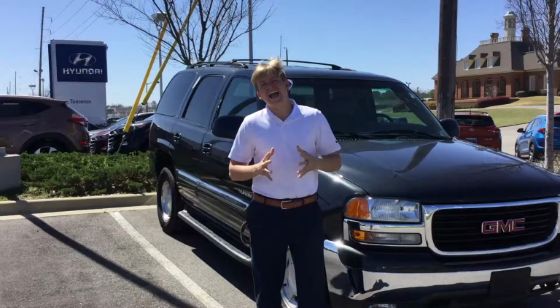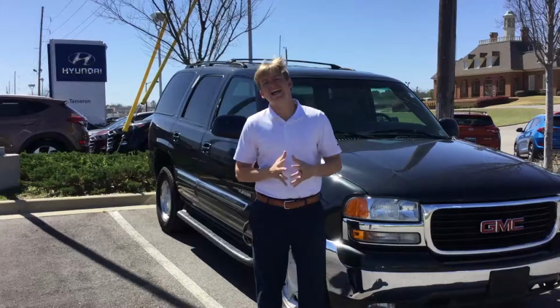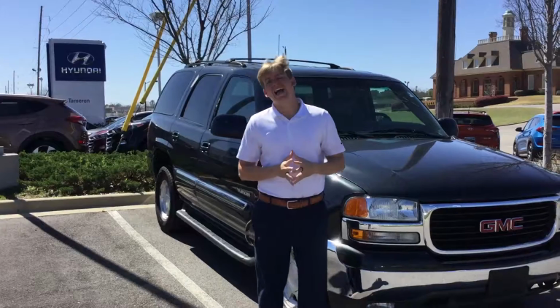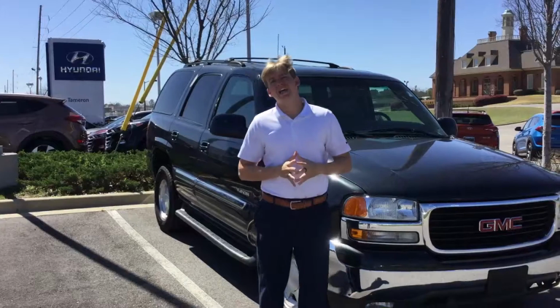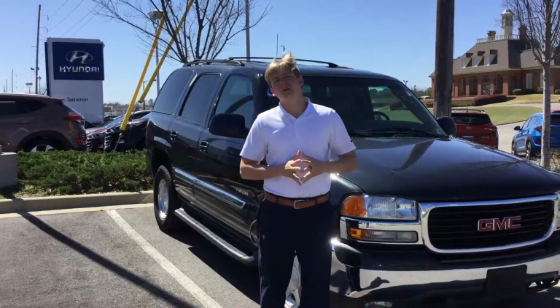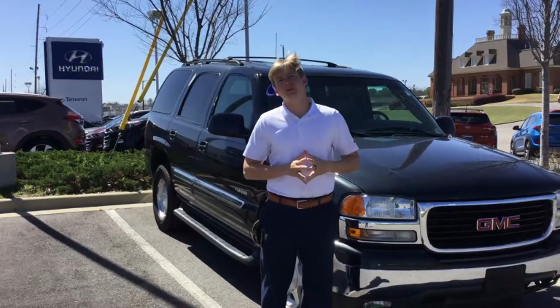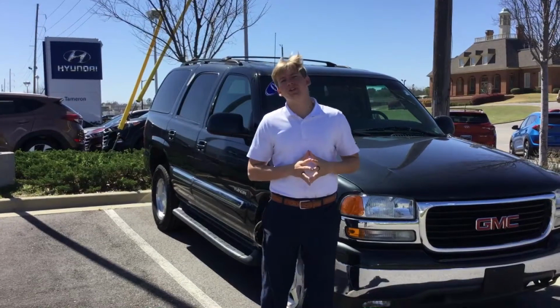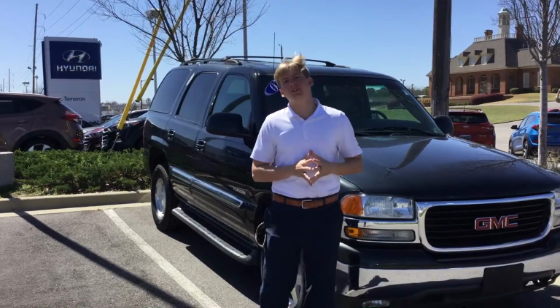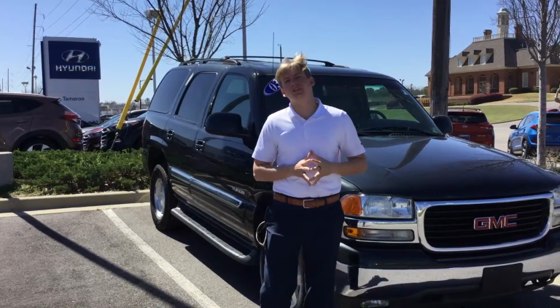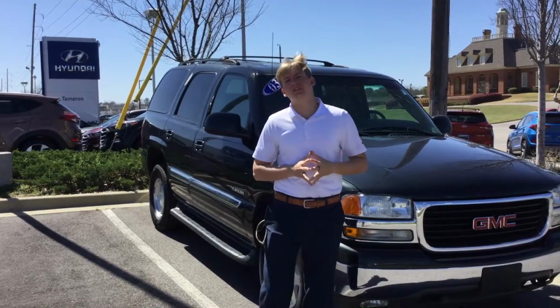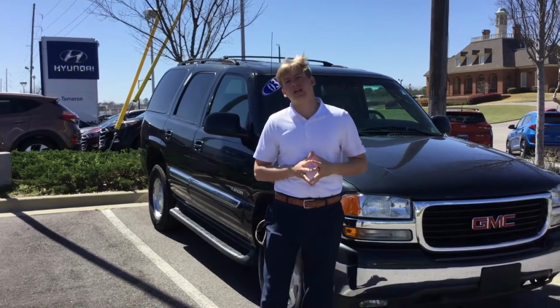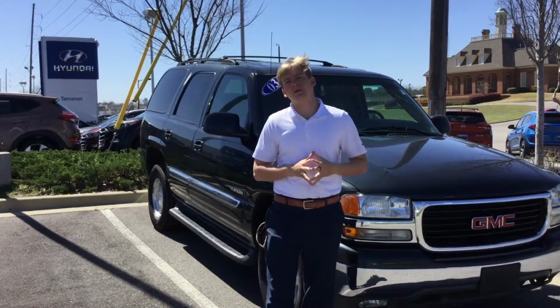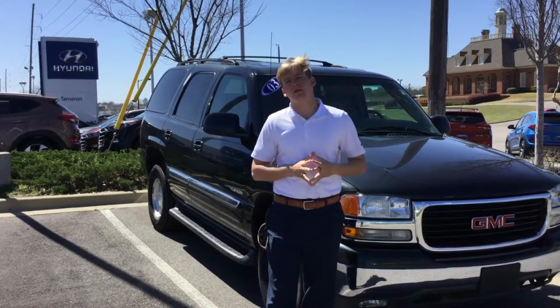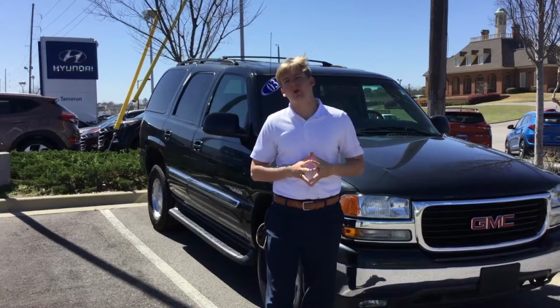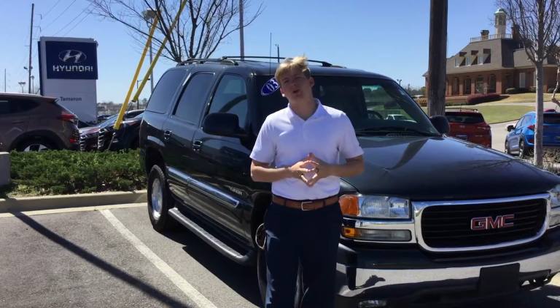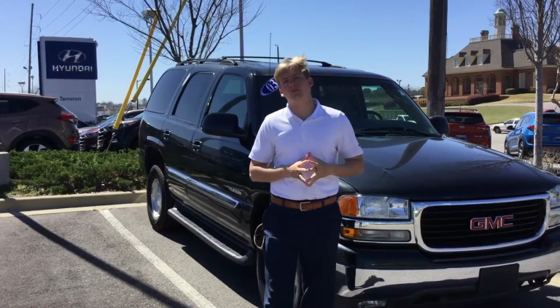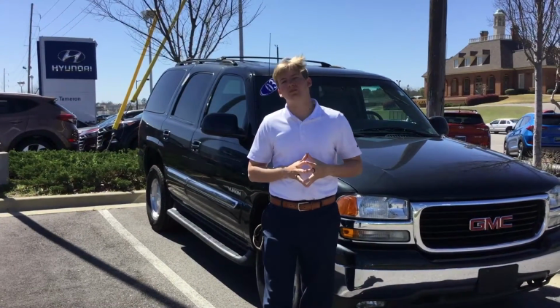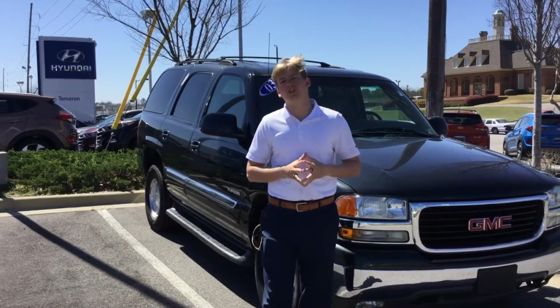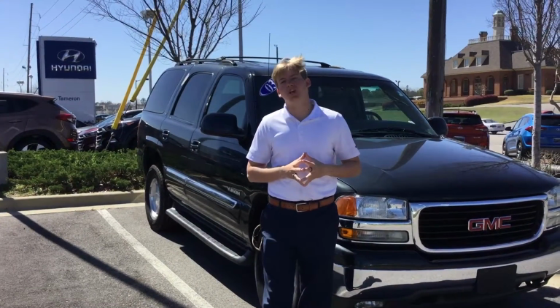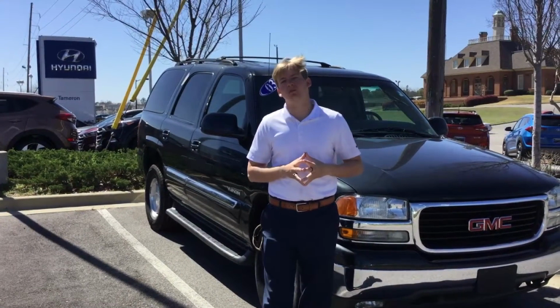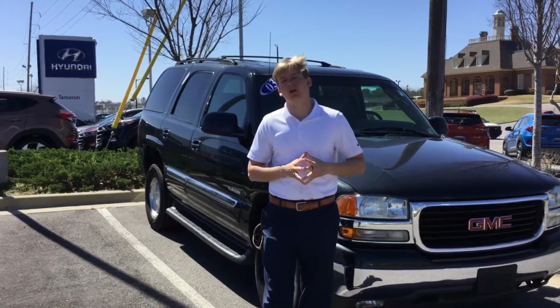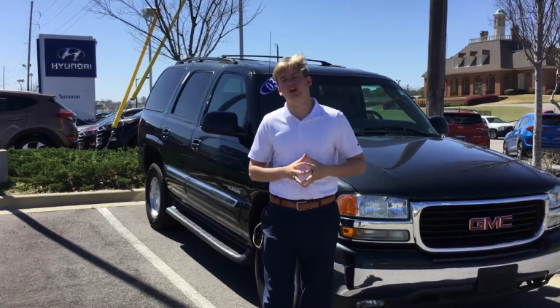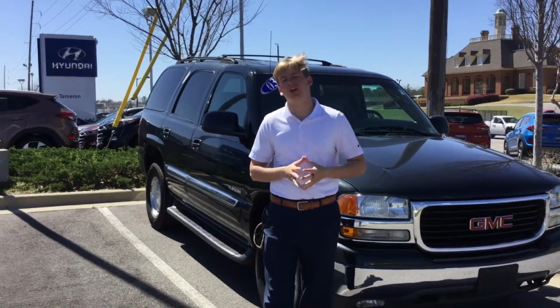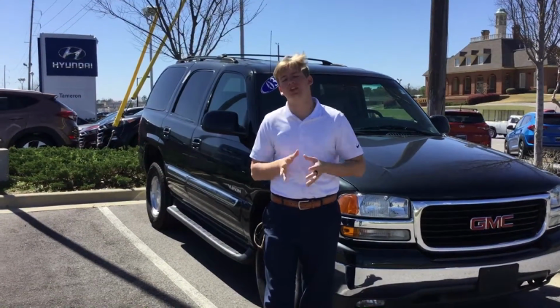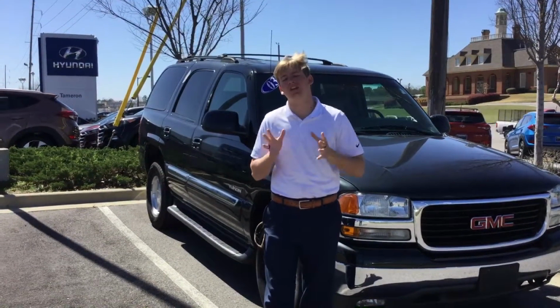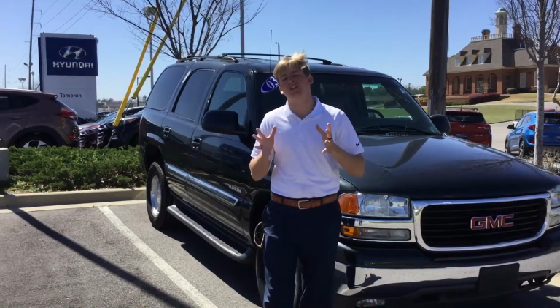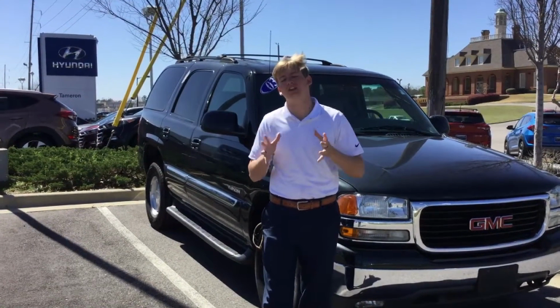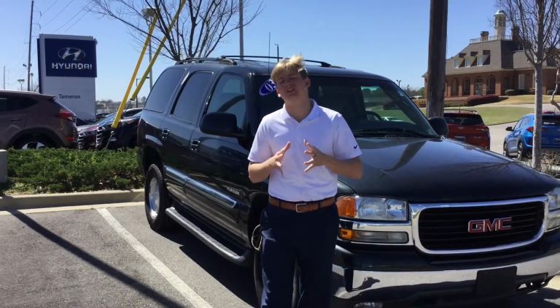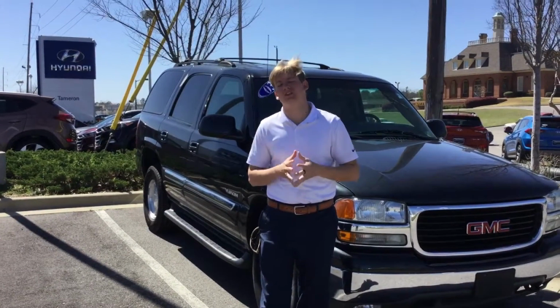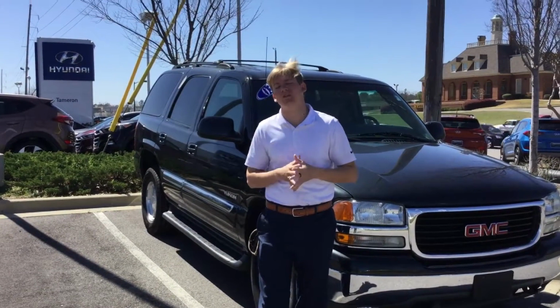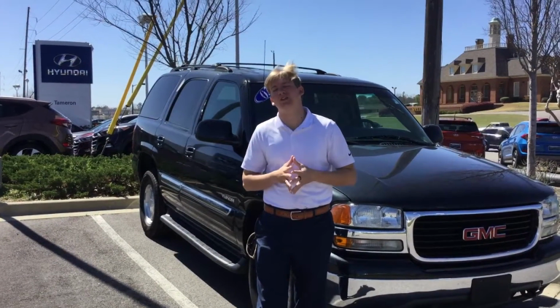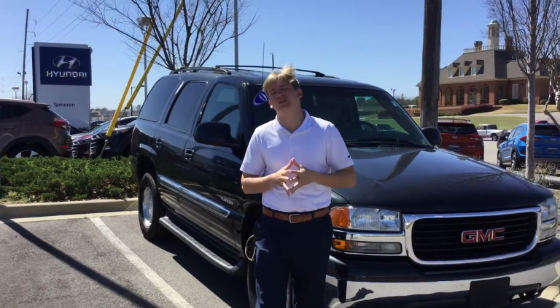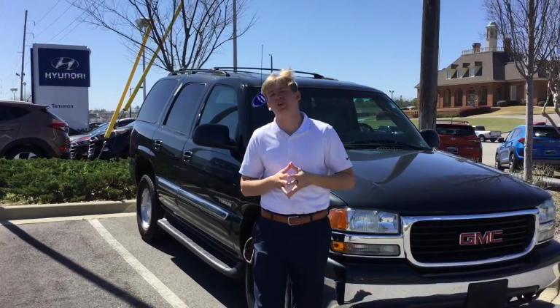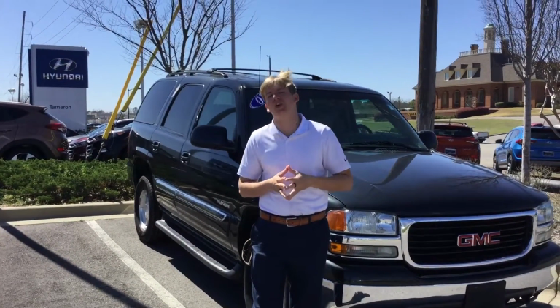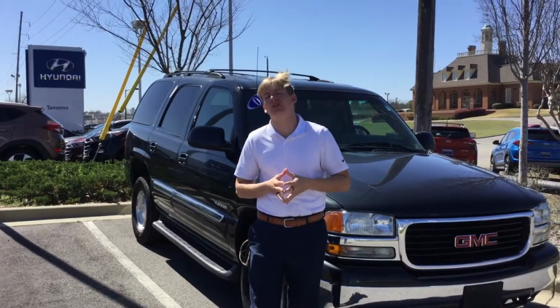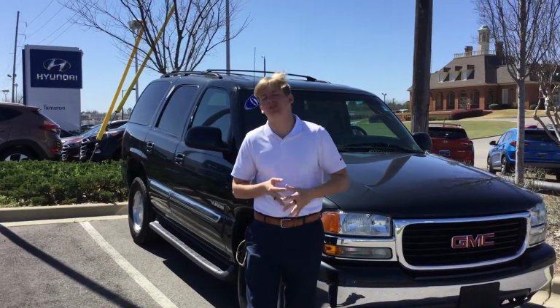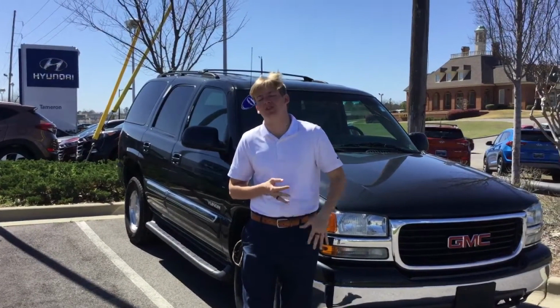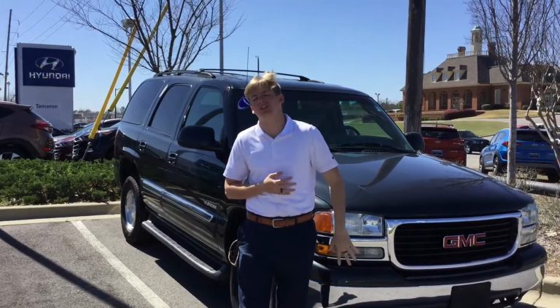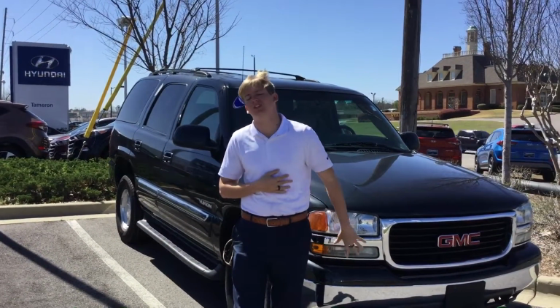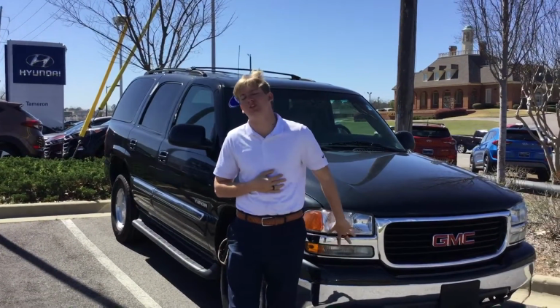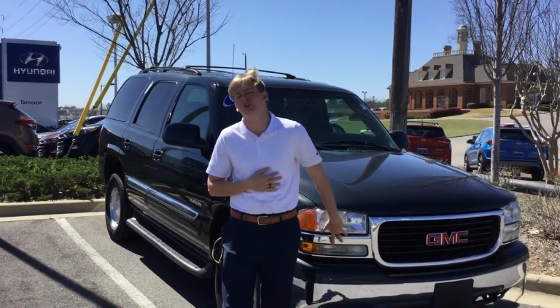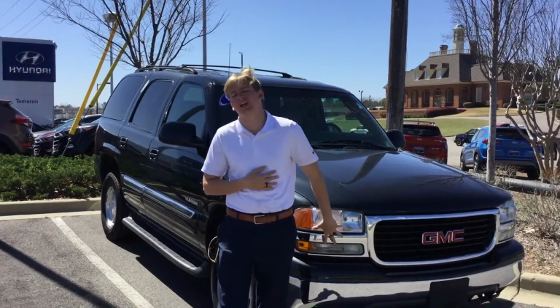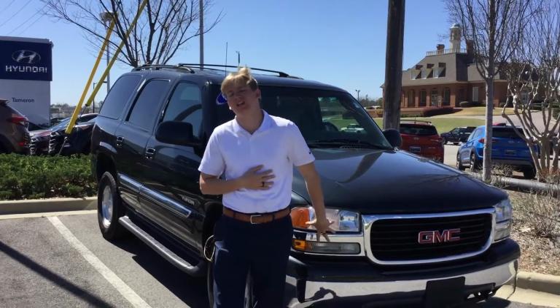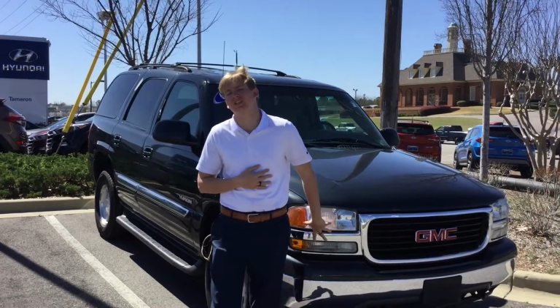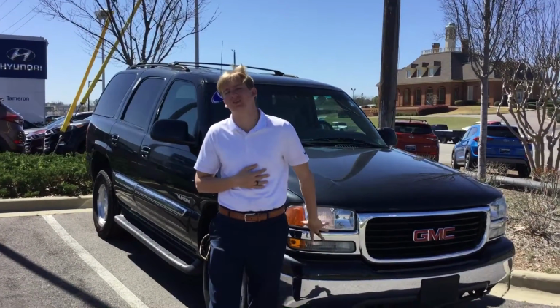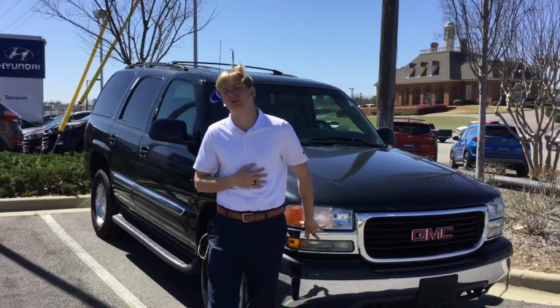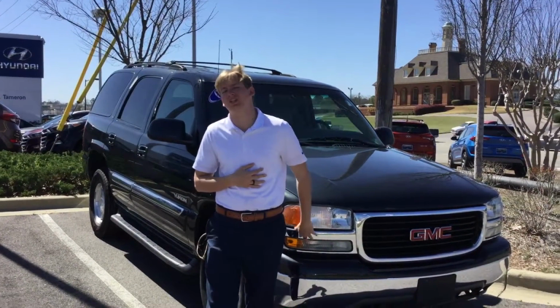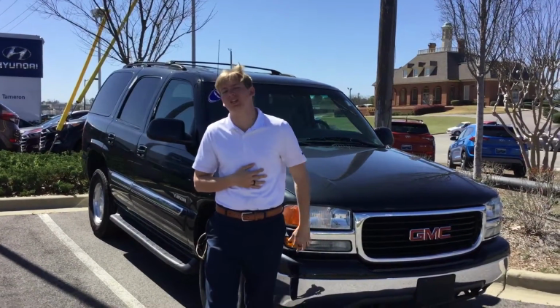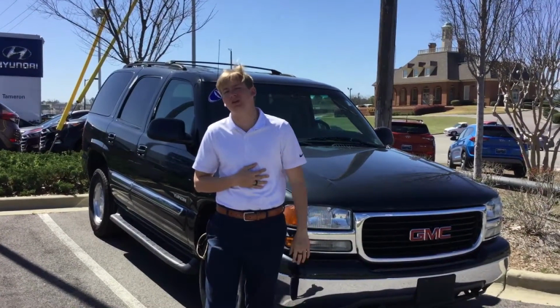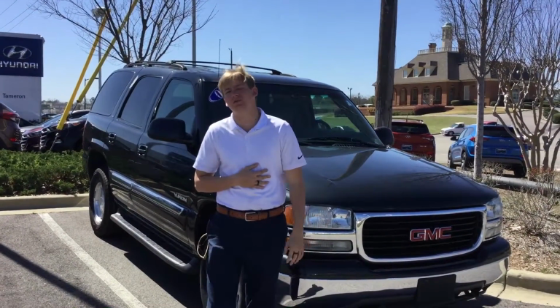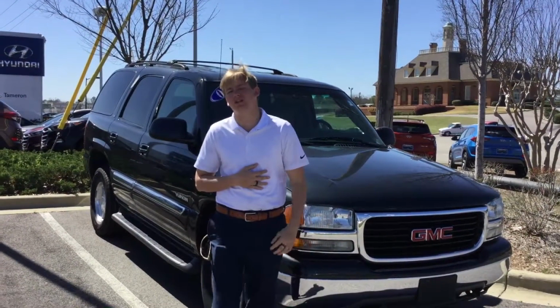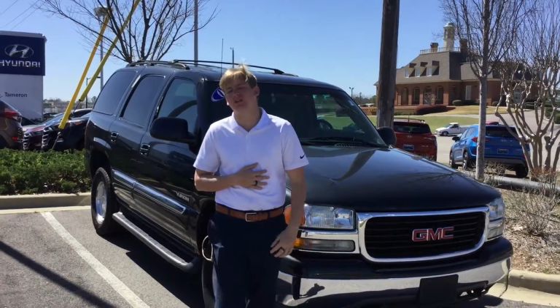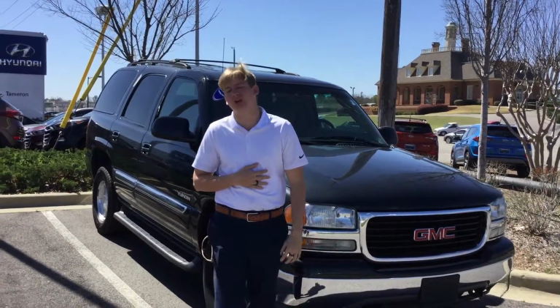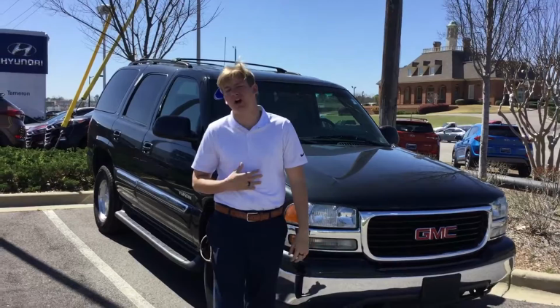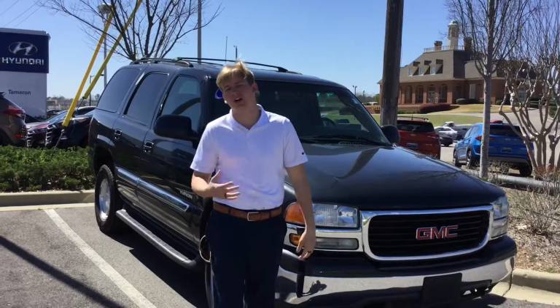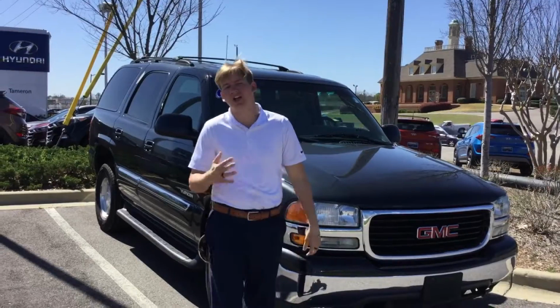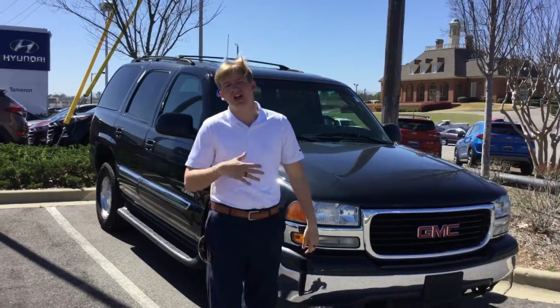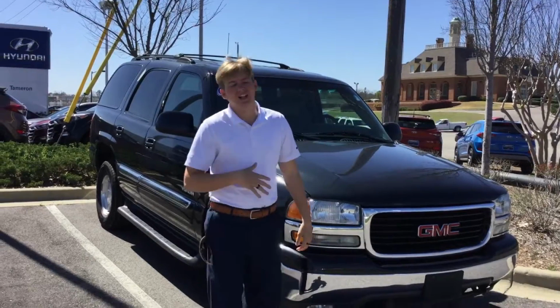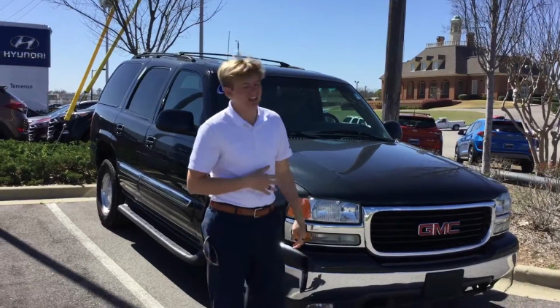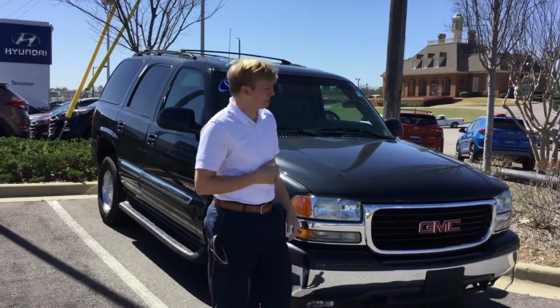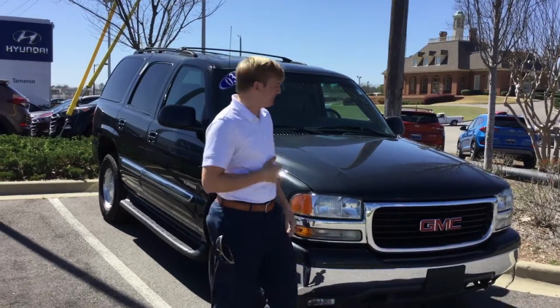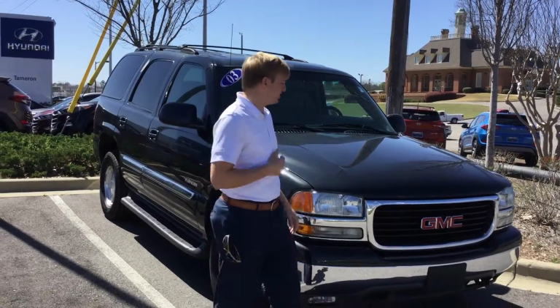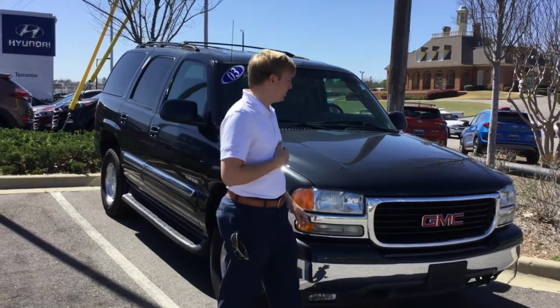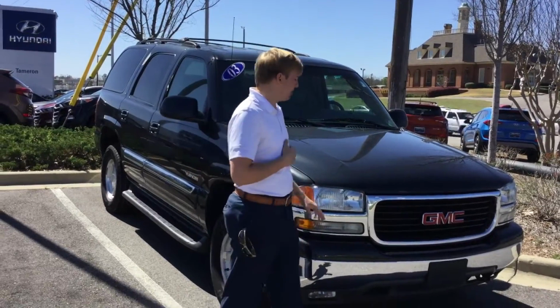Hey Adrian, this is Sam McCoy from Tamron Hyundai. Thank you so much for your interest in the 2003 GMC Yukon. Let's get to it.